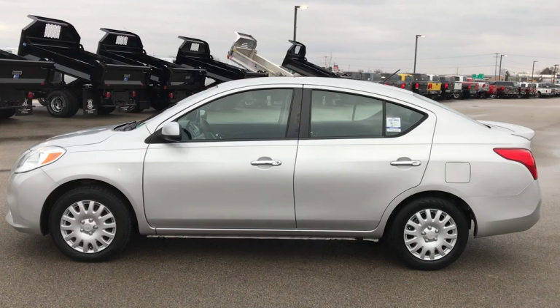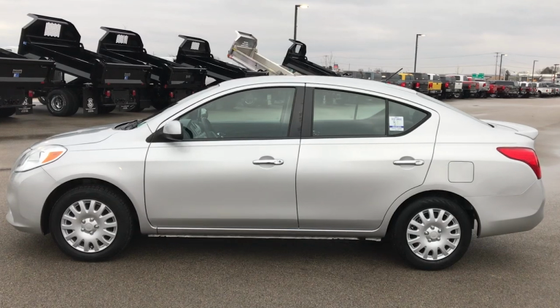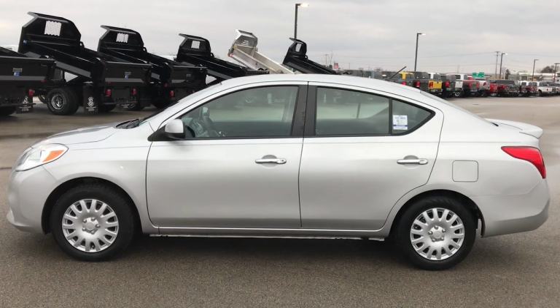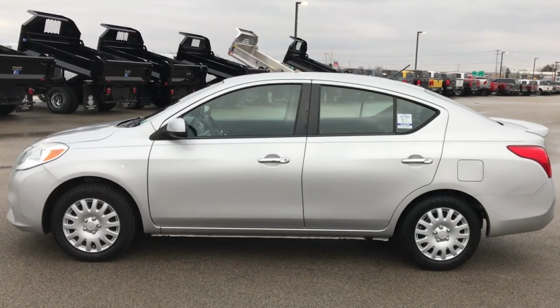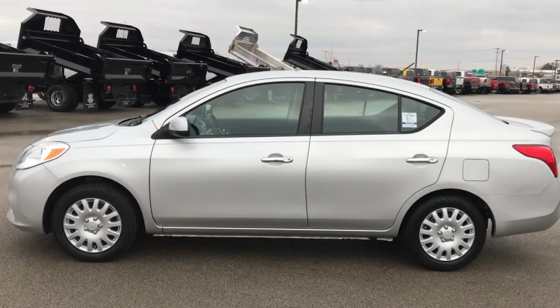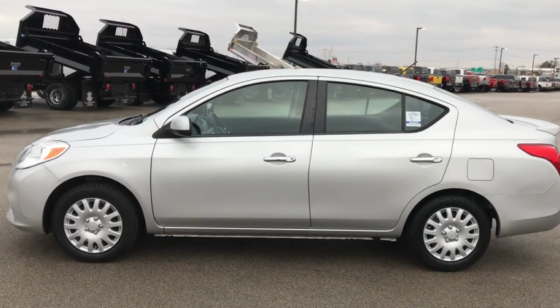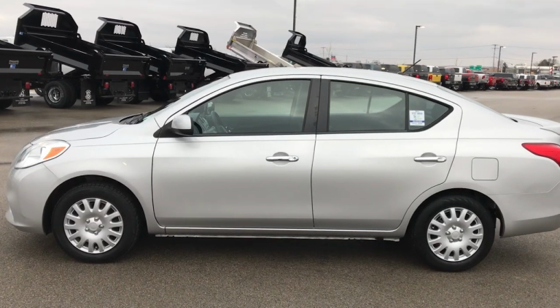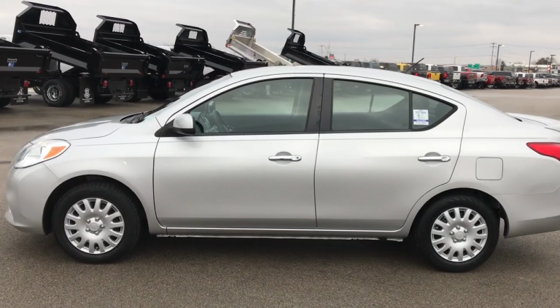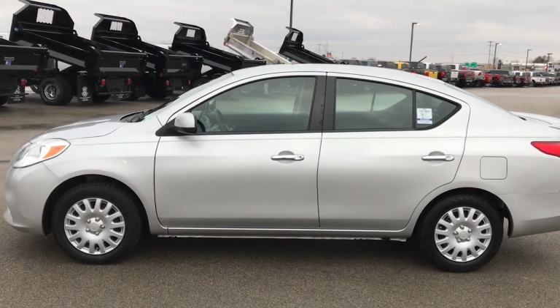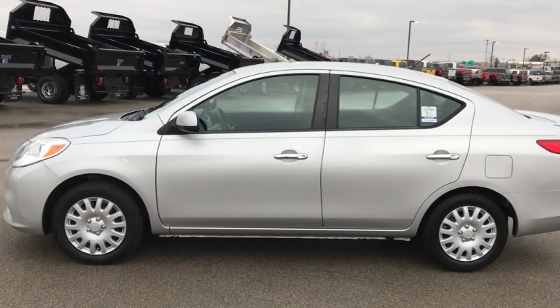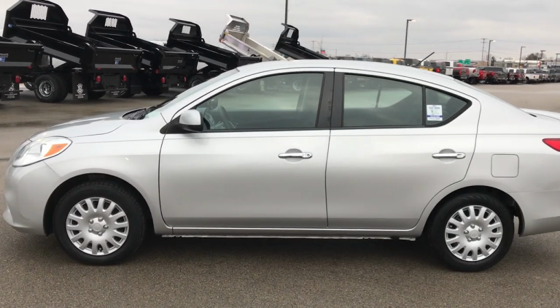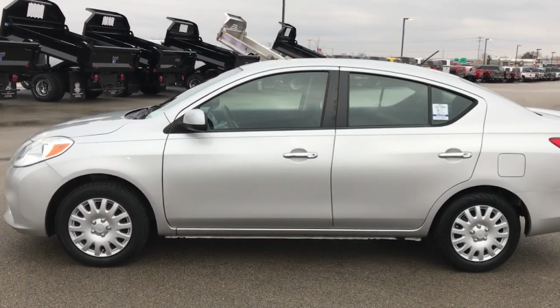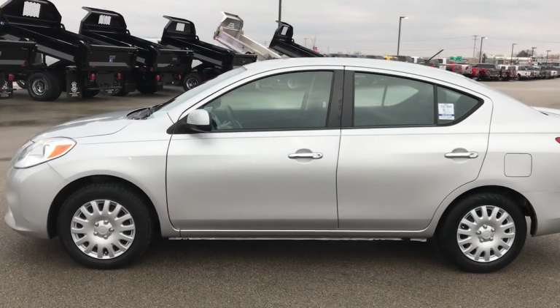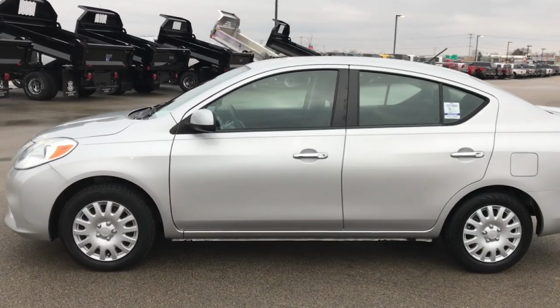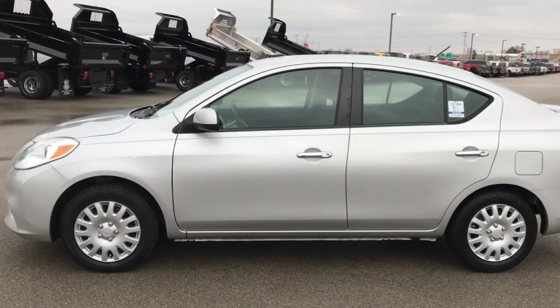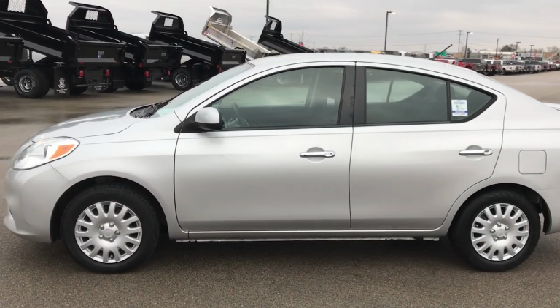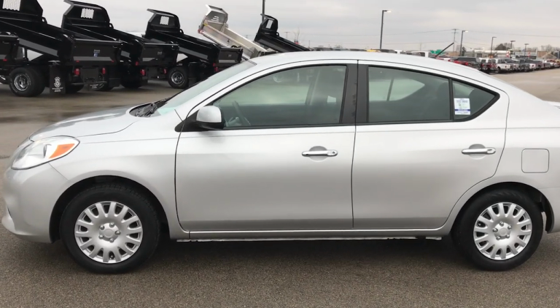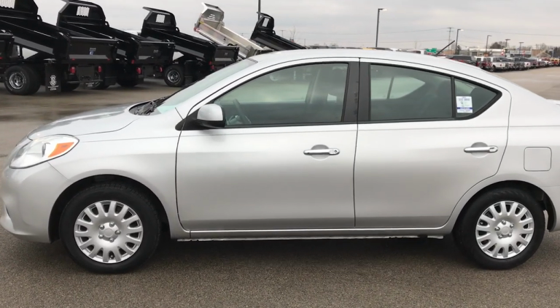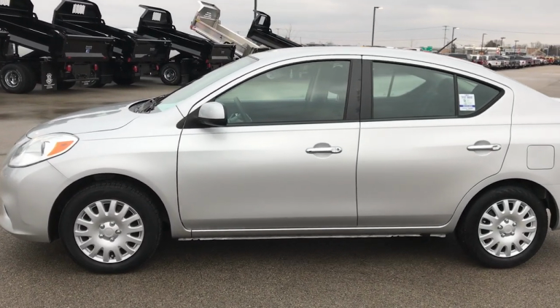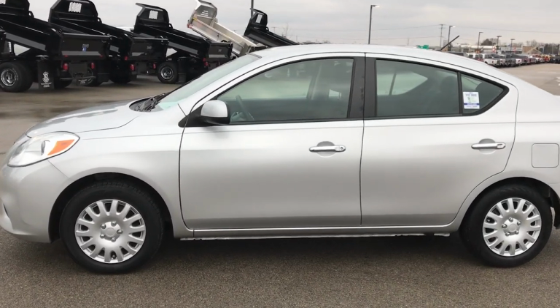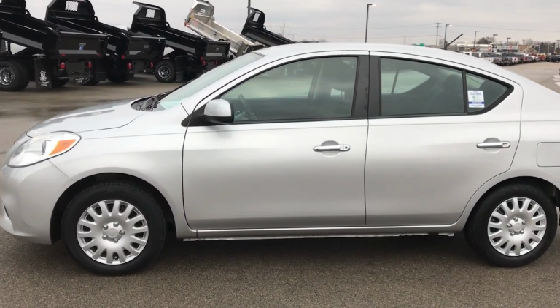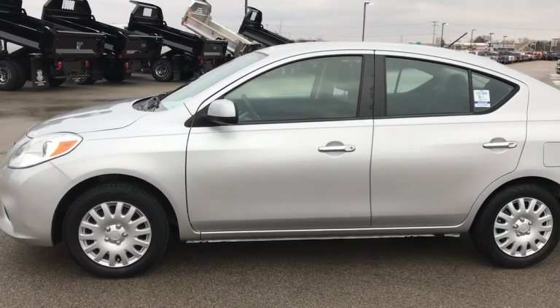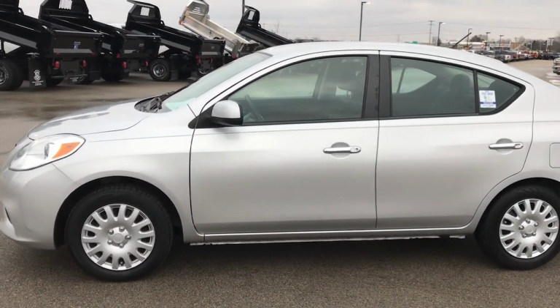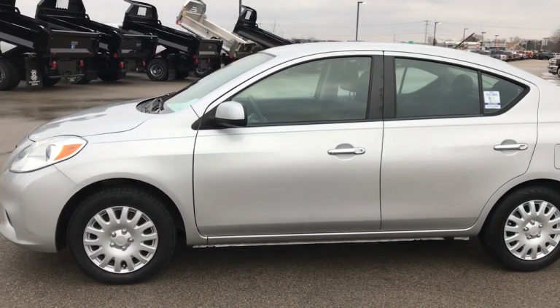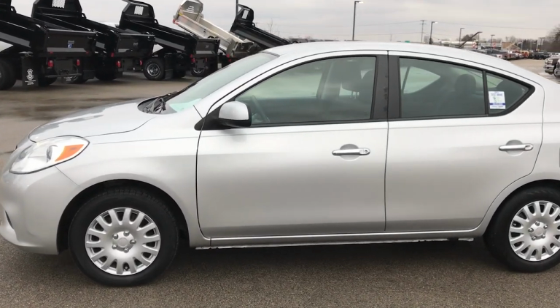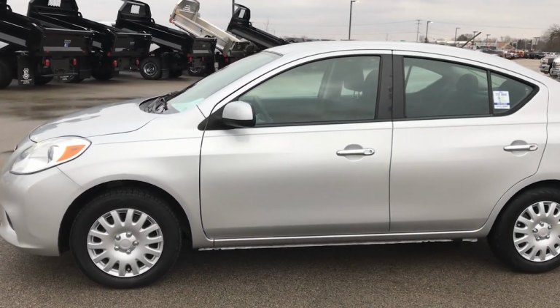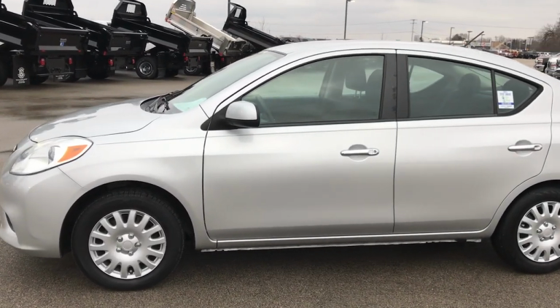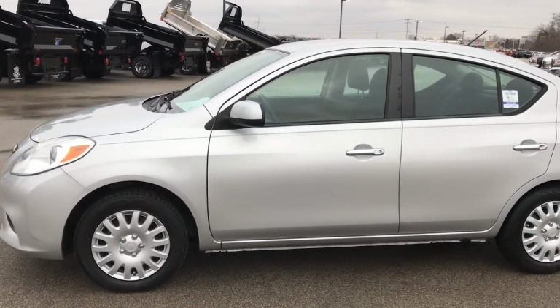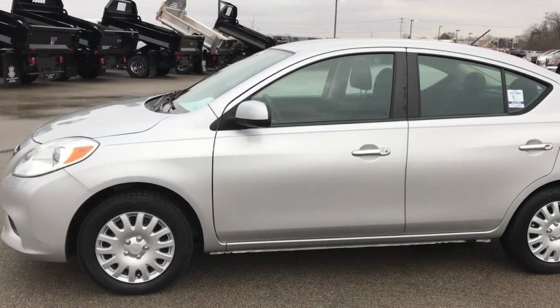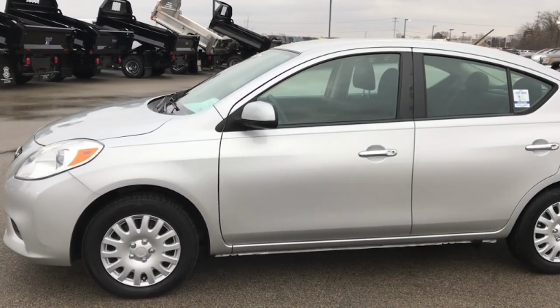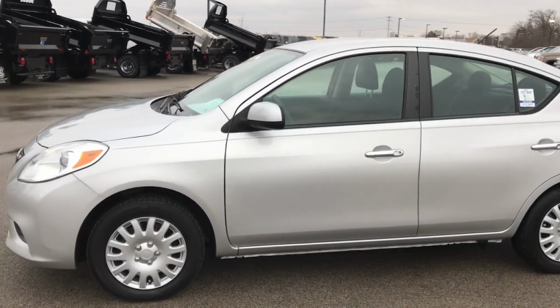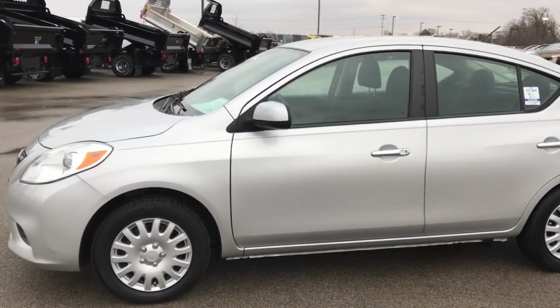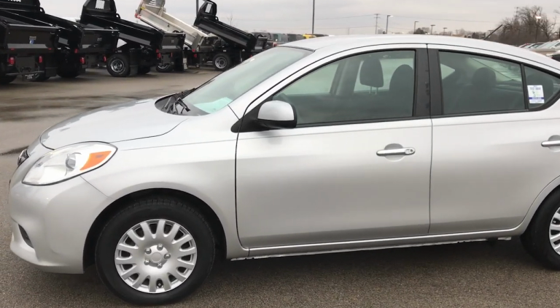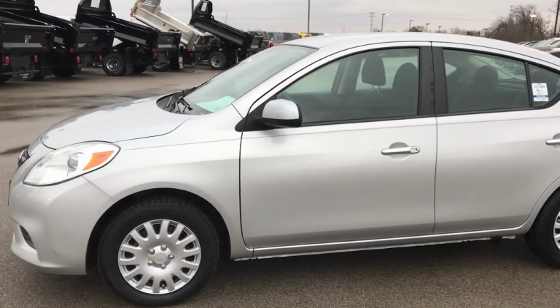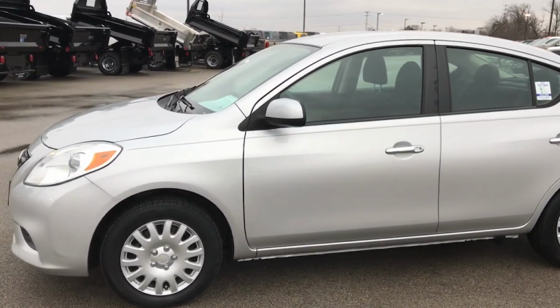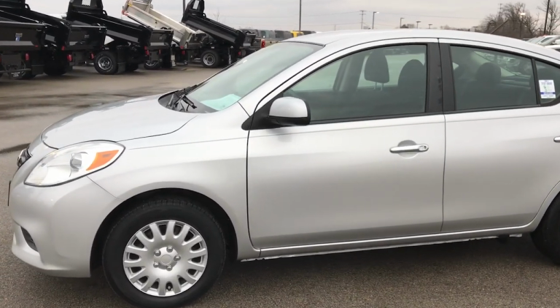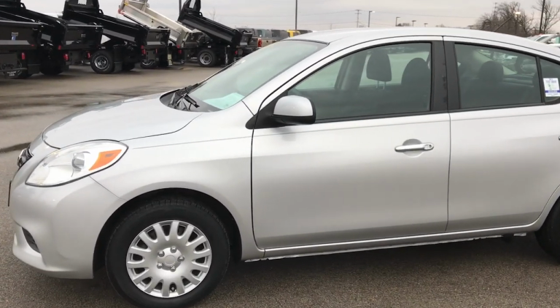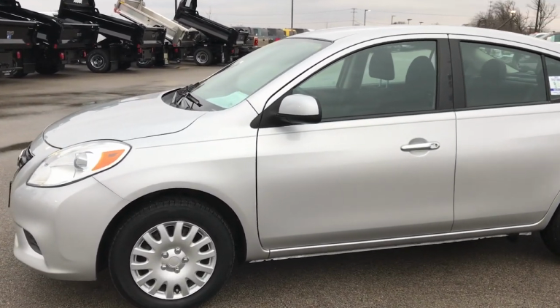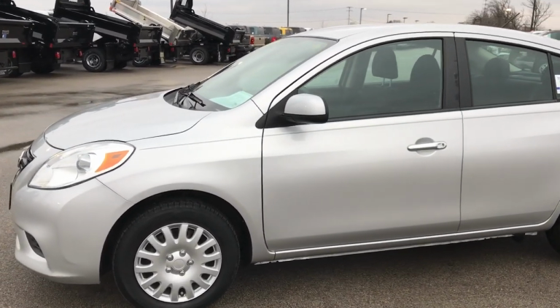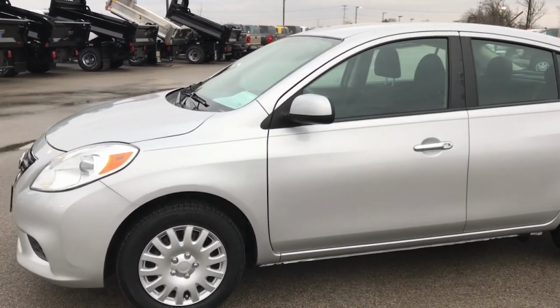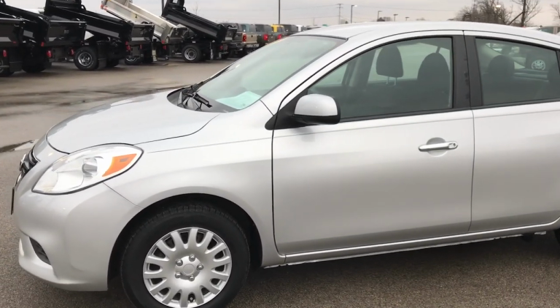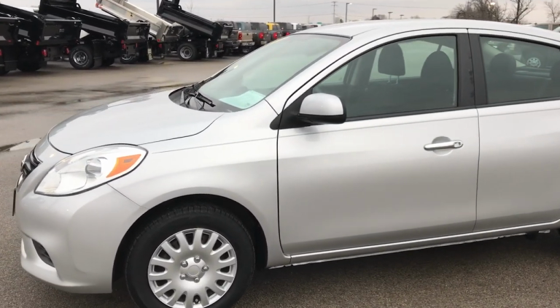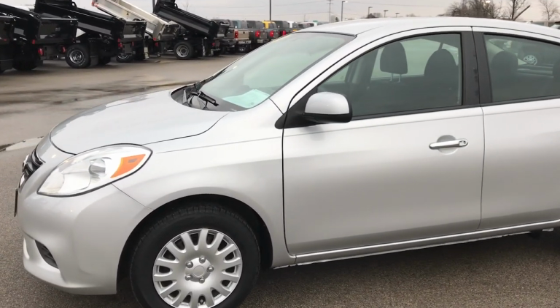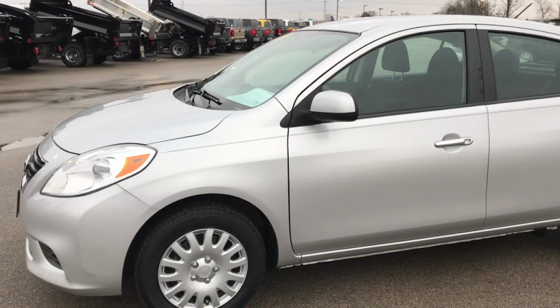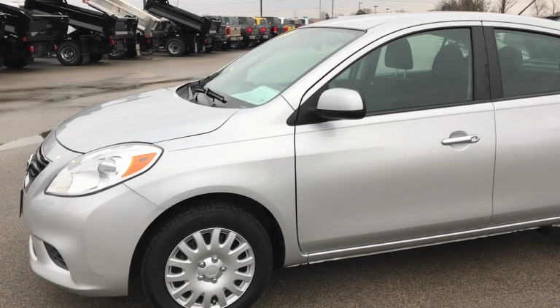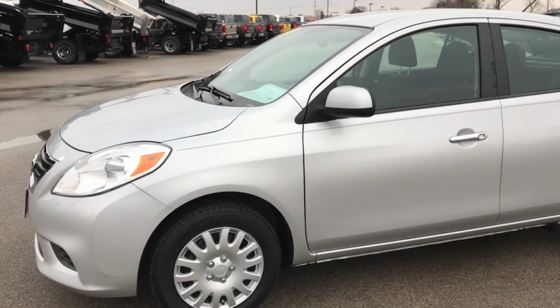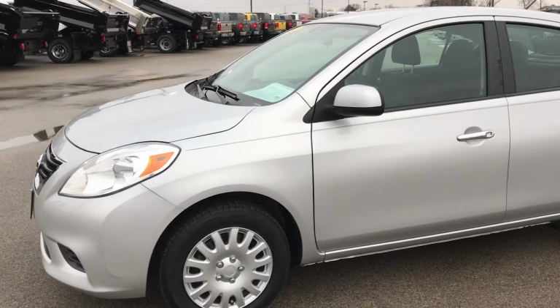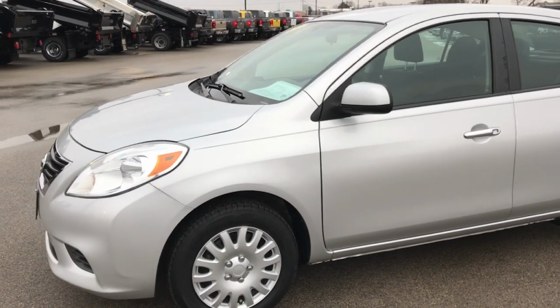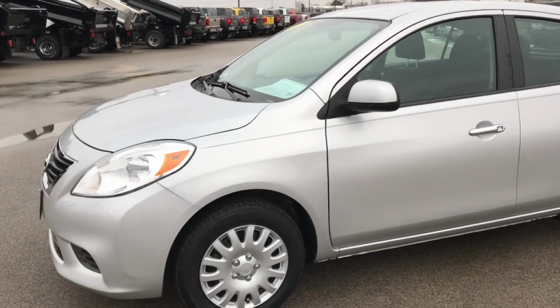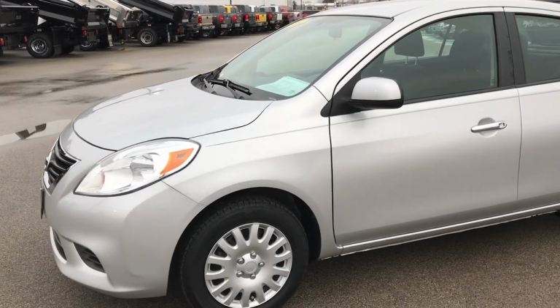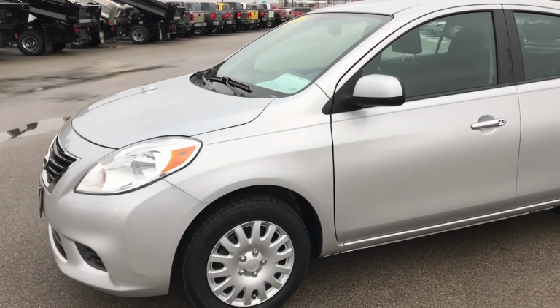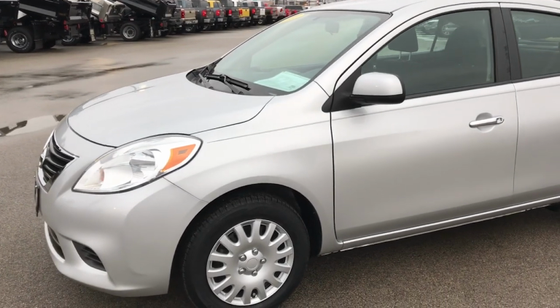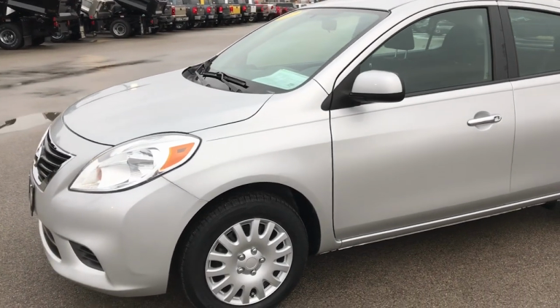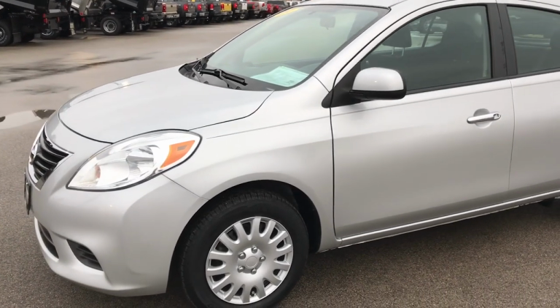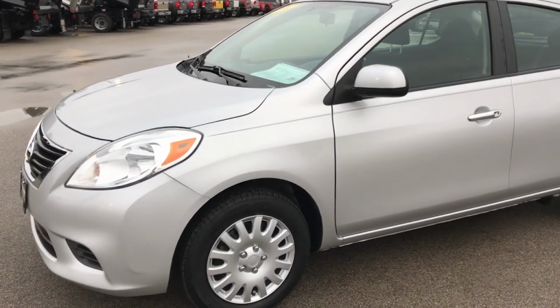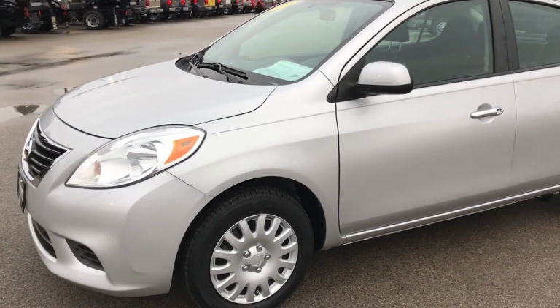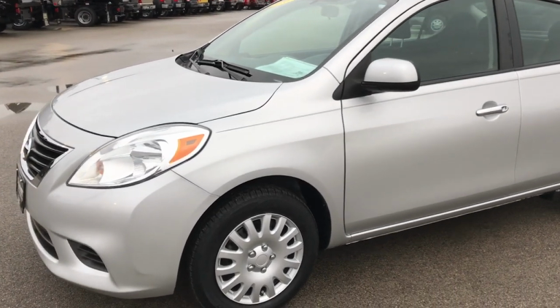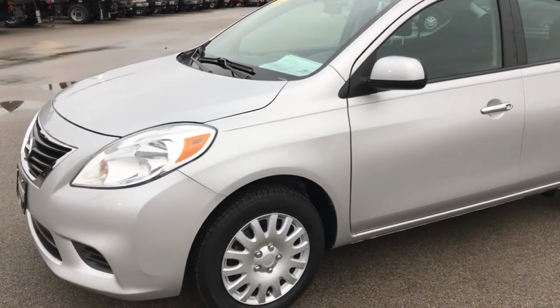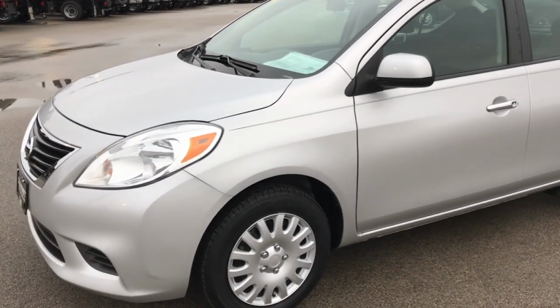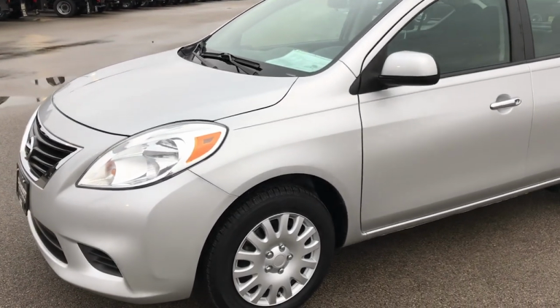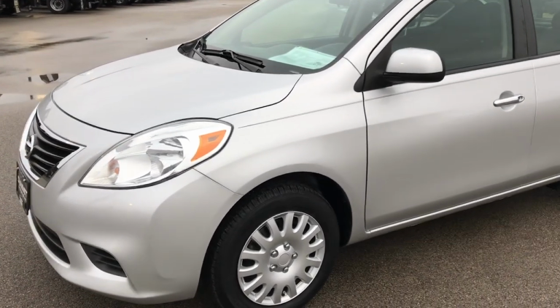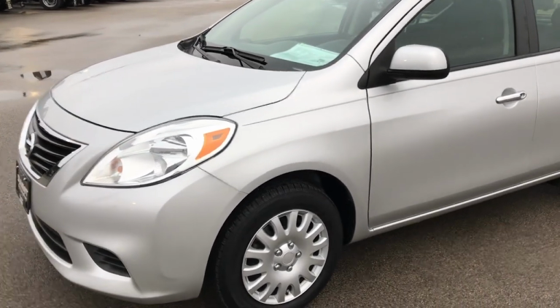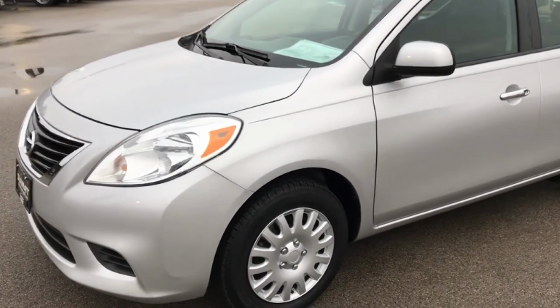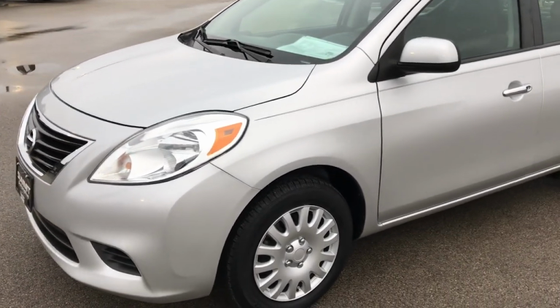This is stock number 8J195A. We are here at Summit Automotive in Fond du Lac, Wisconsin, your new and used car headquarters.